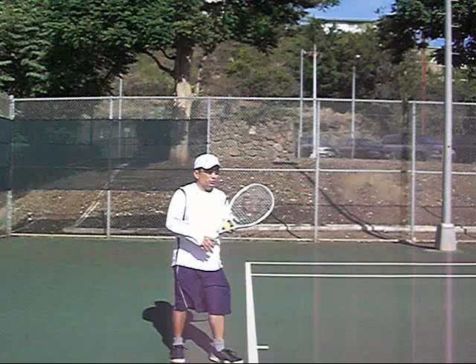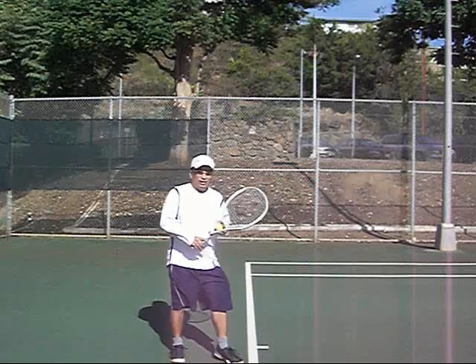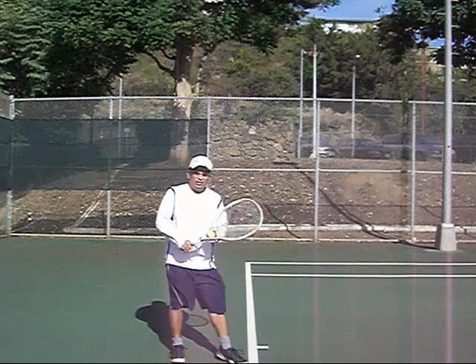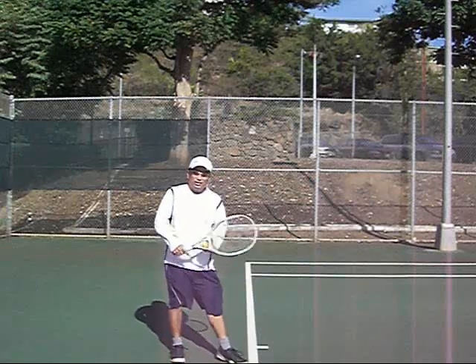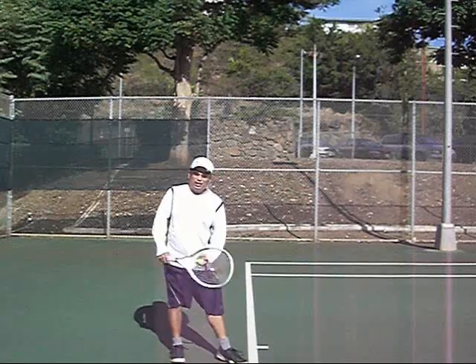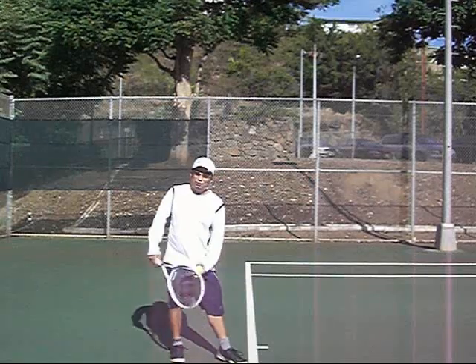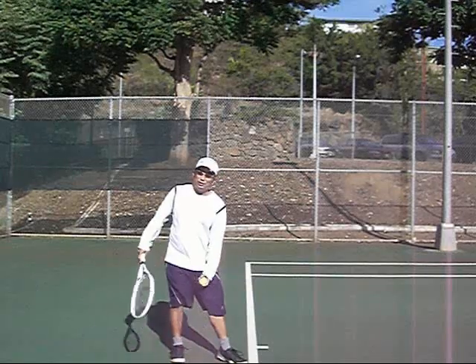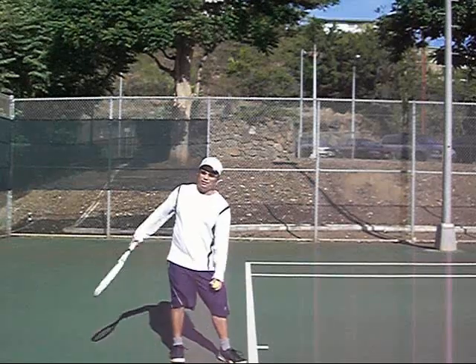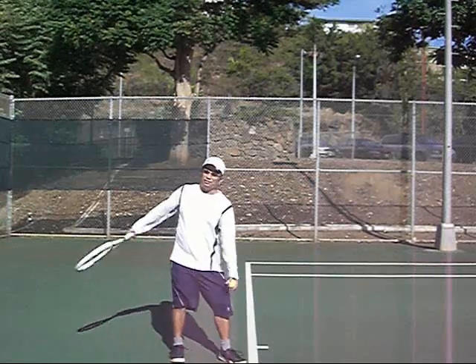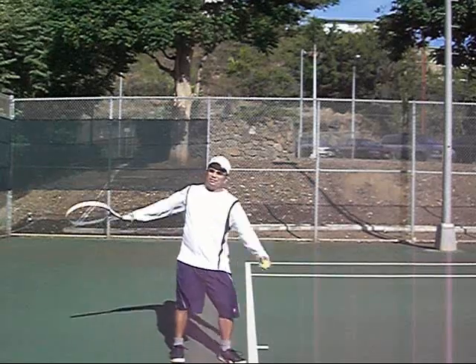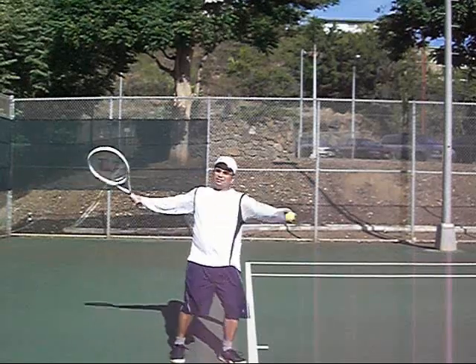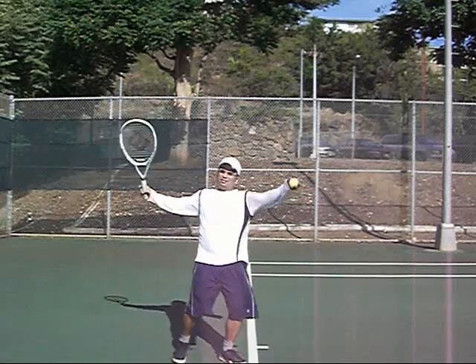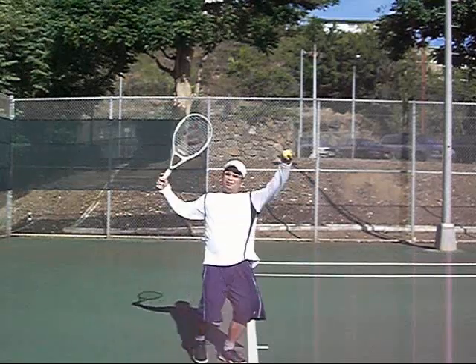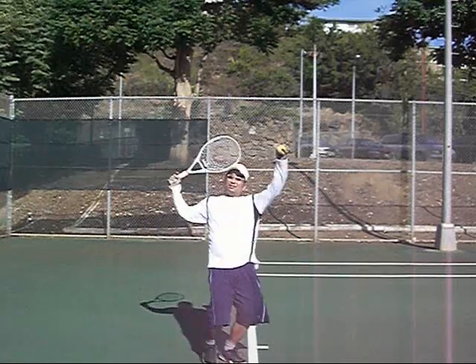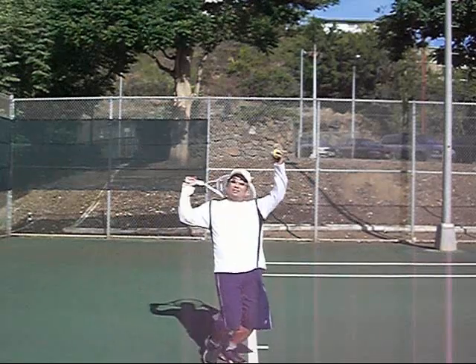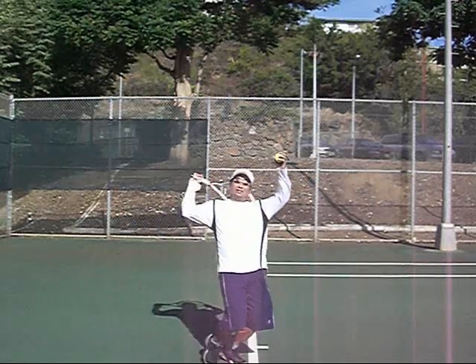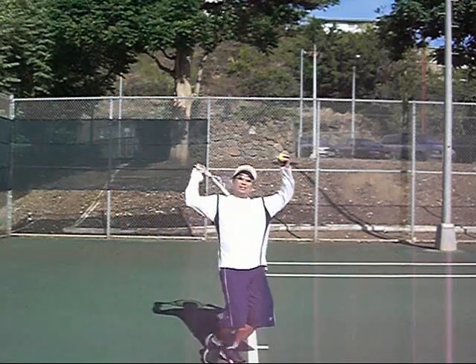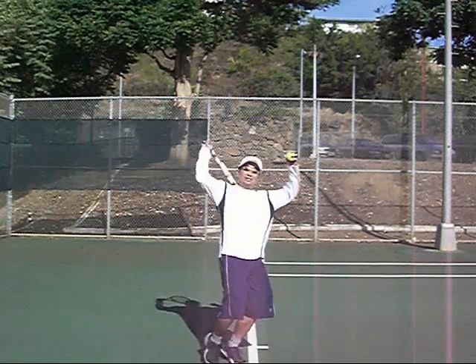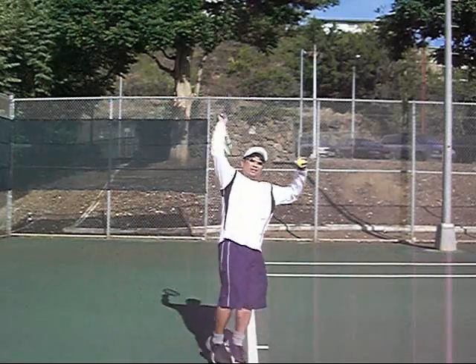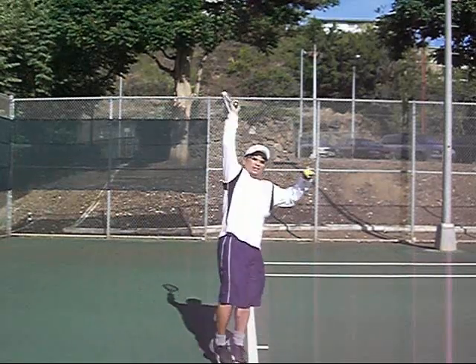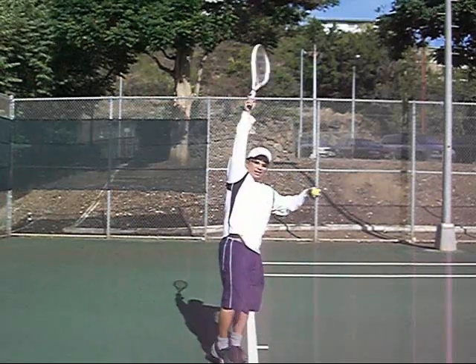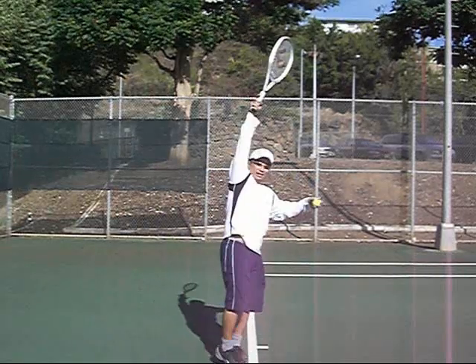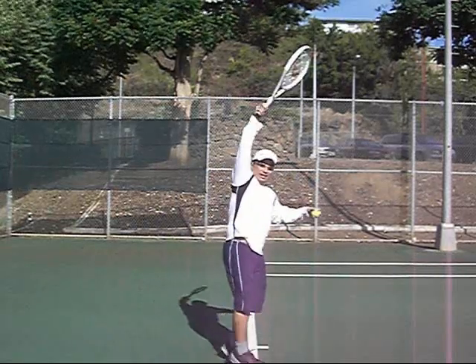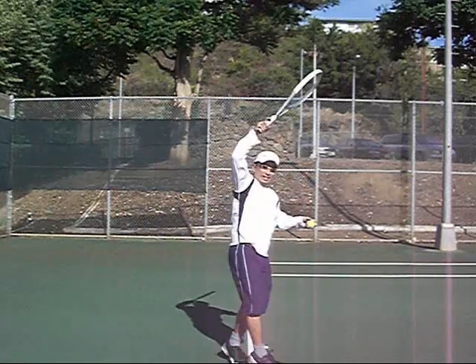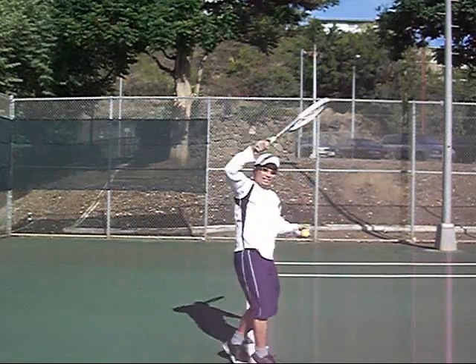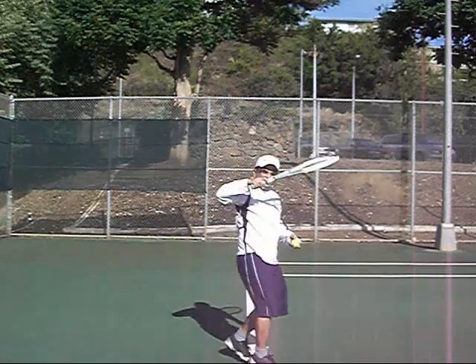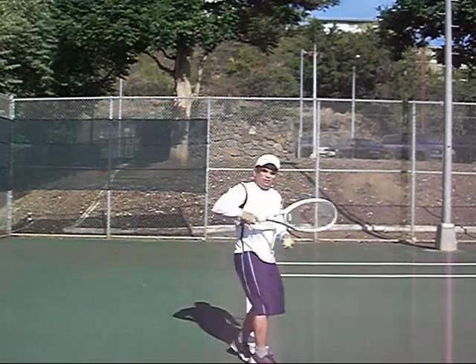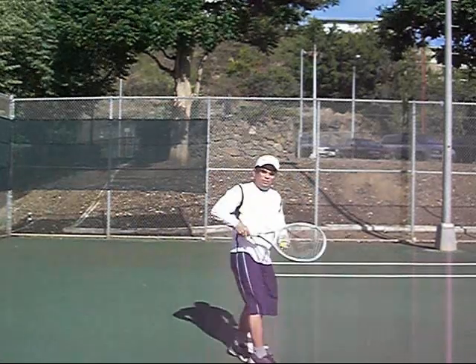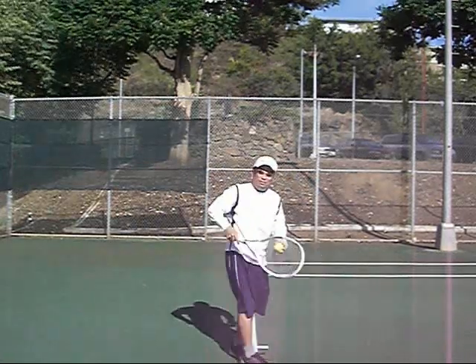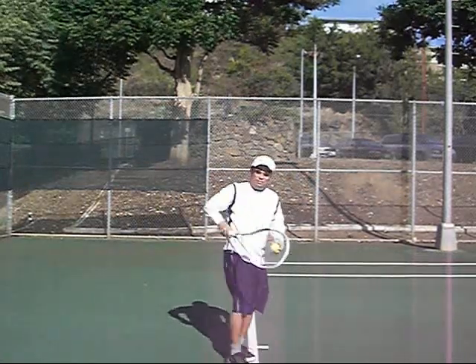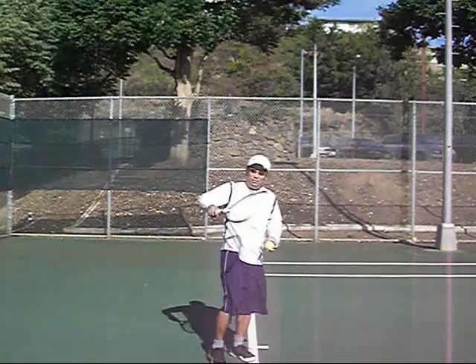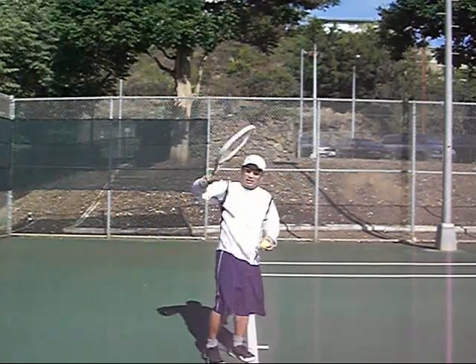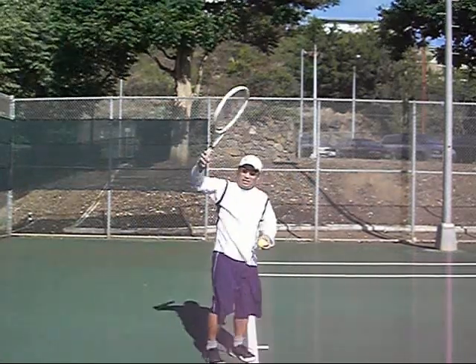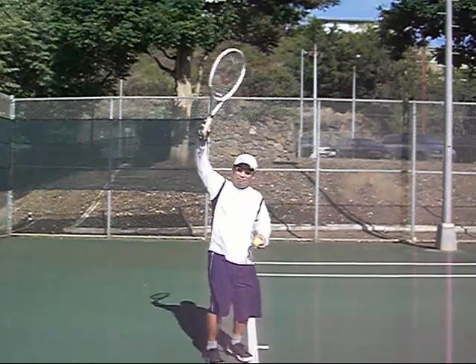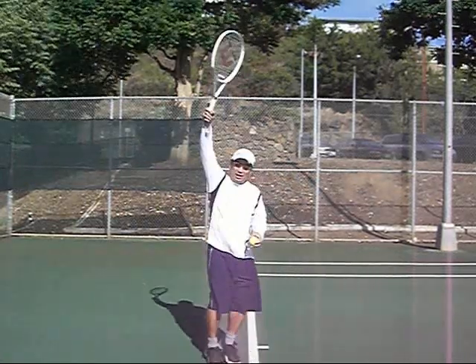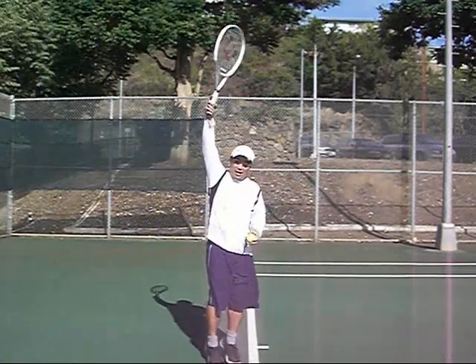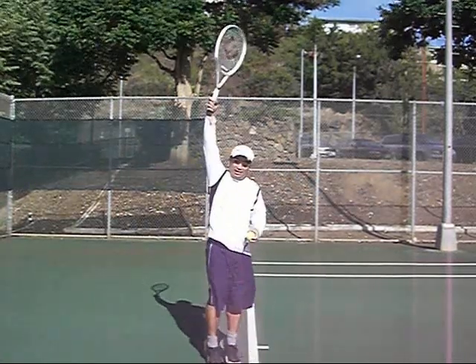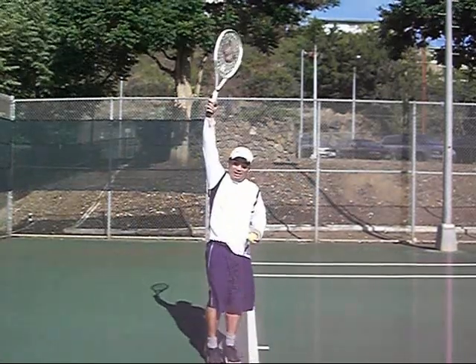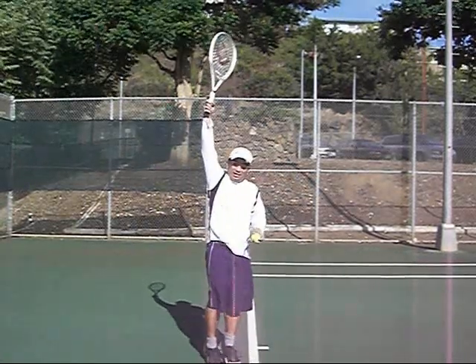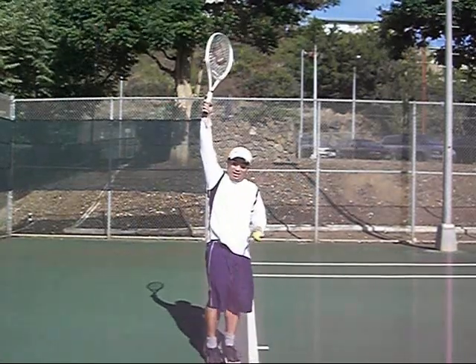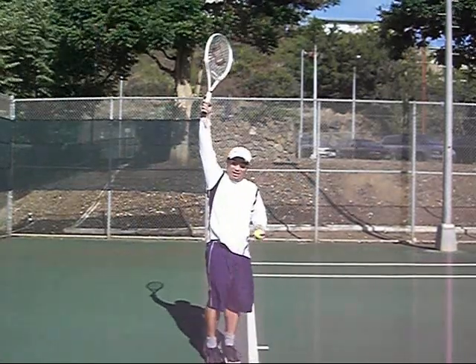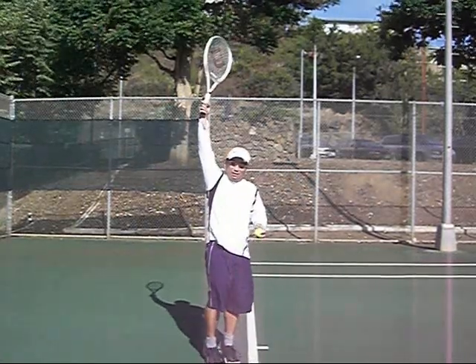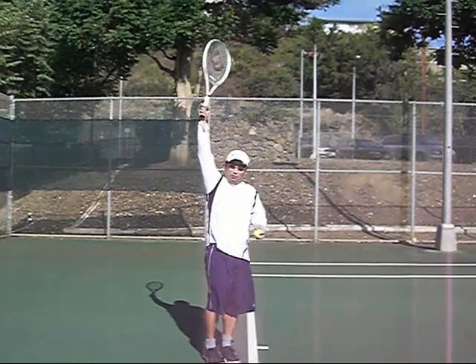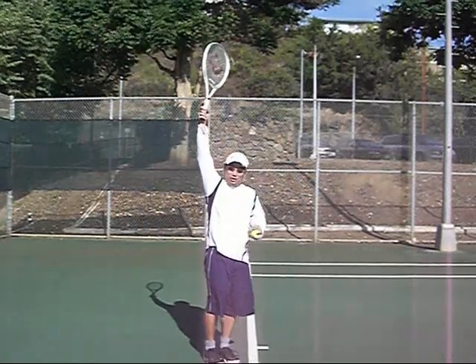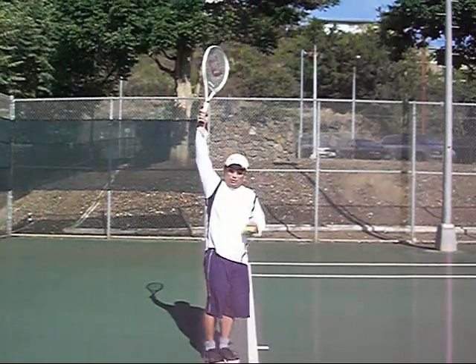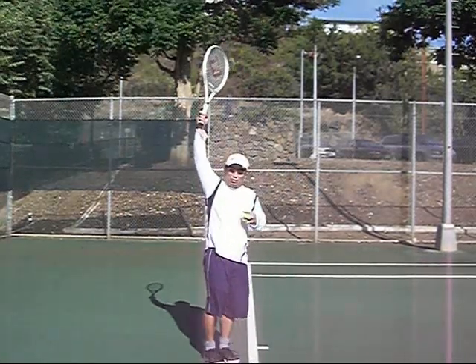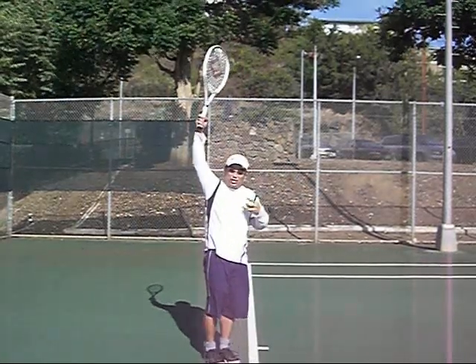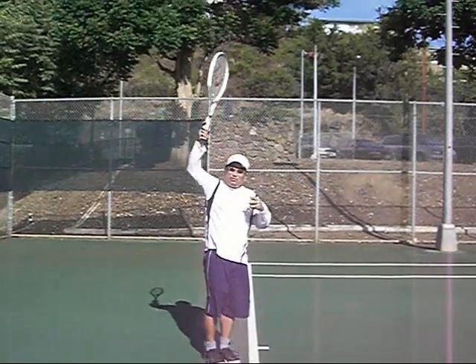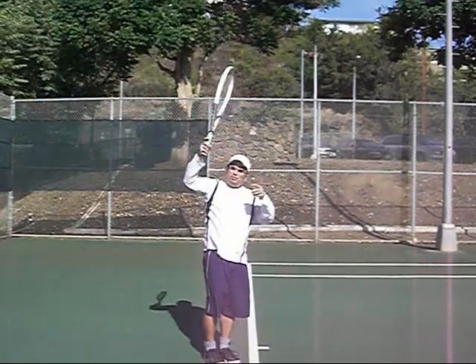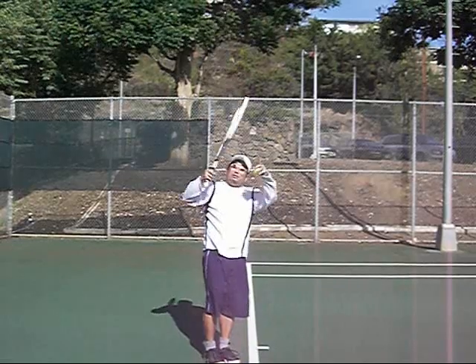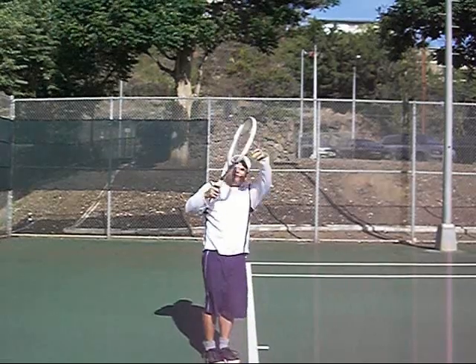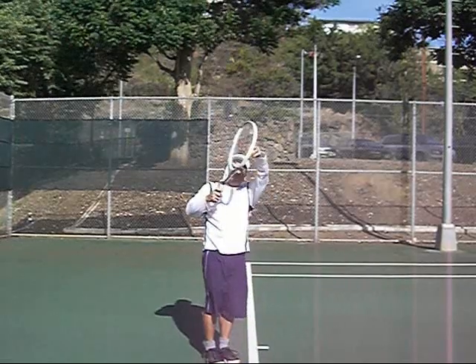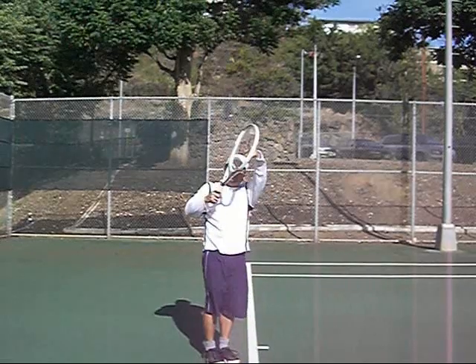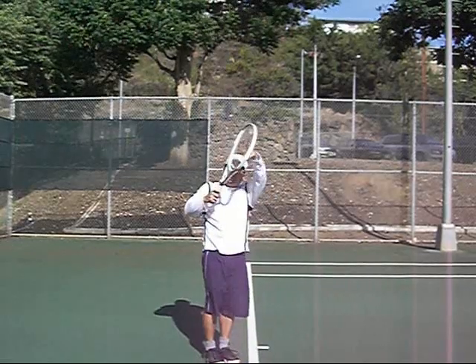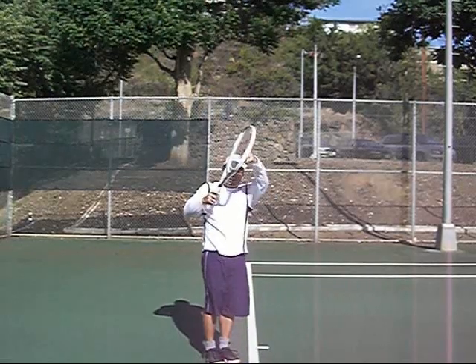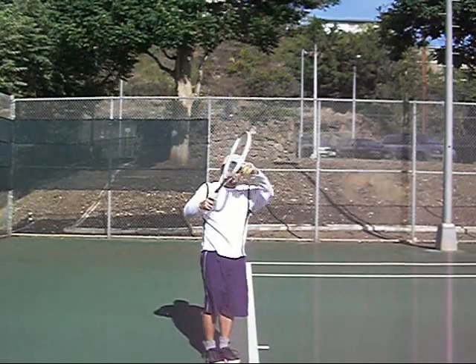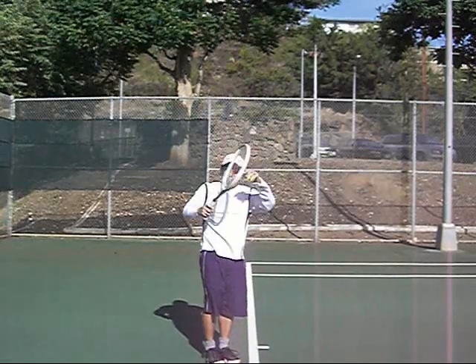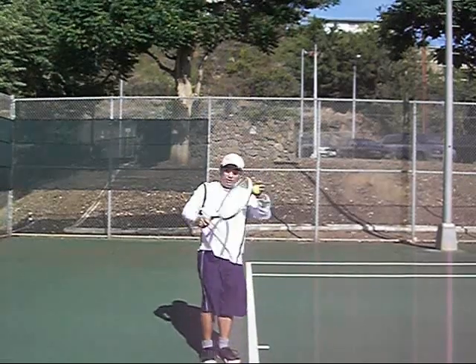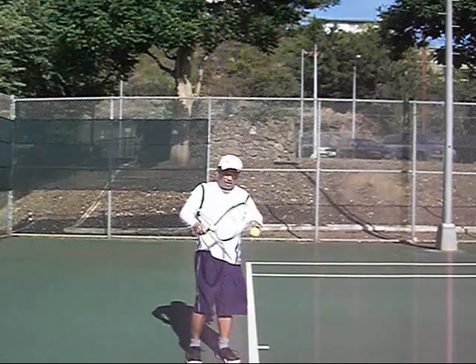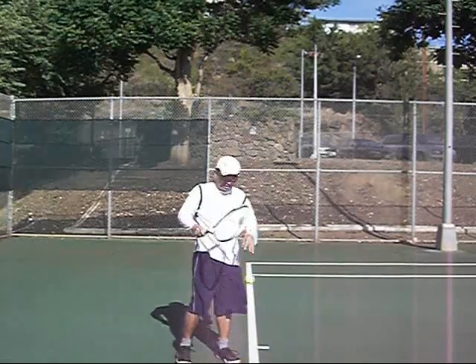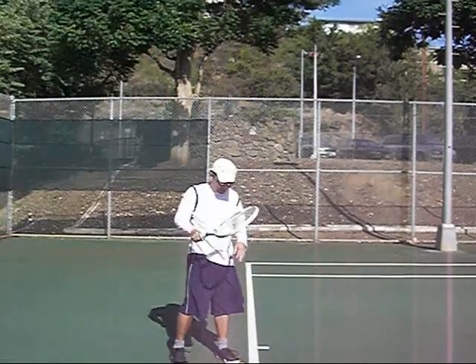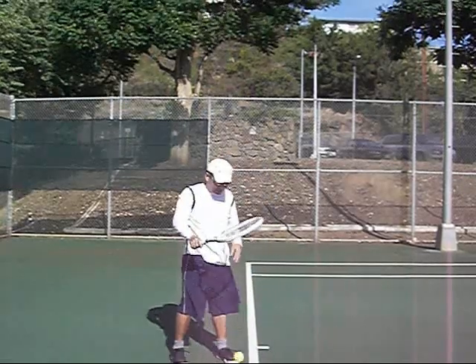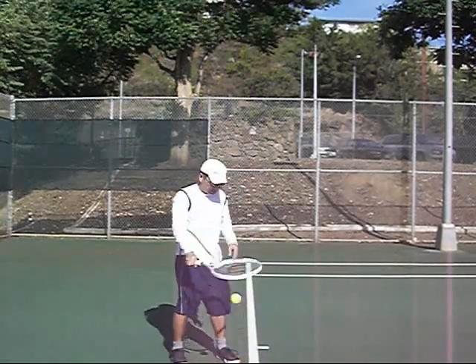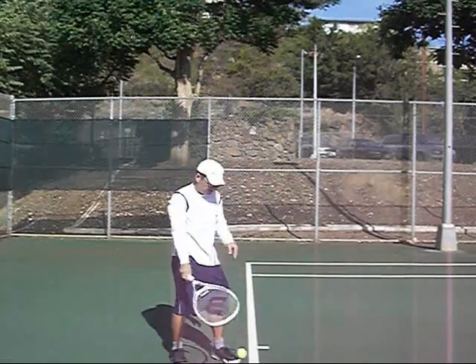We need to do this jump serve, and as I come up, I'm going to make impact, and I'm transferring my body weight to my hand, and I'm going to break it down.